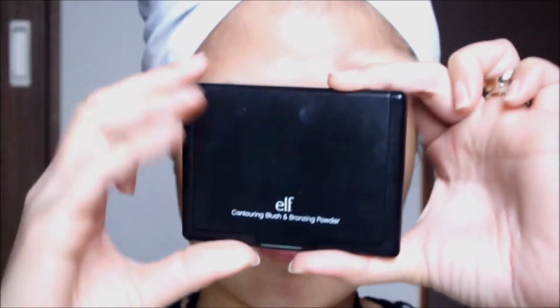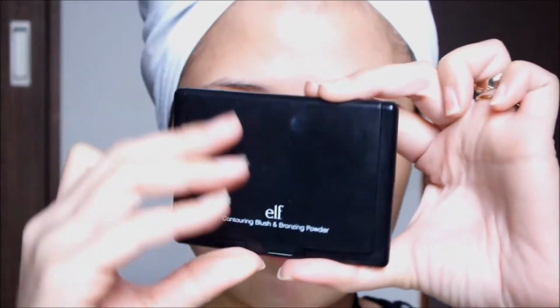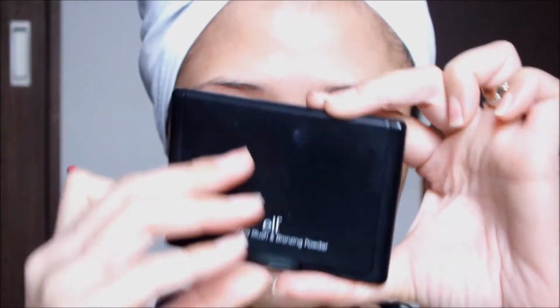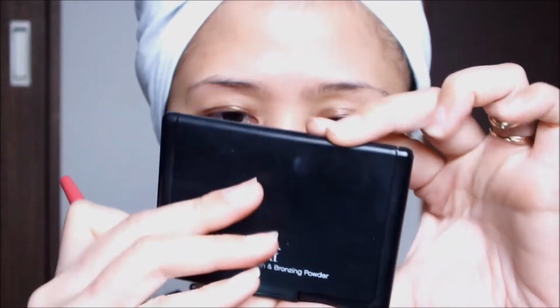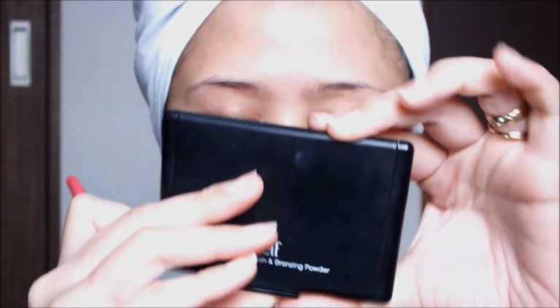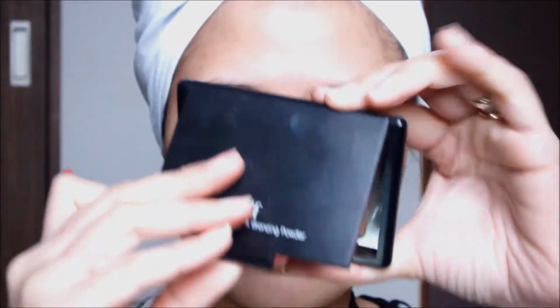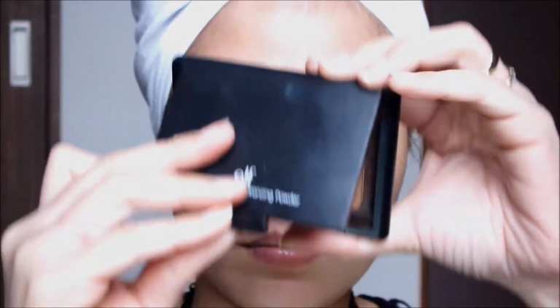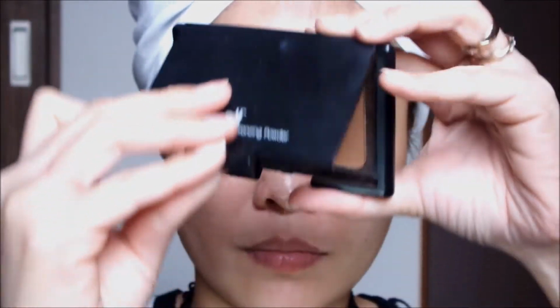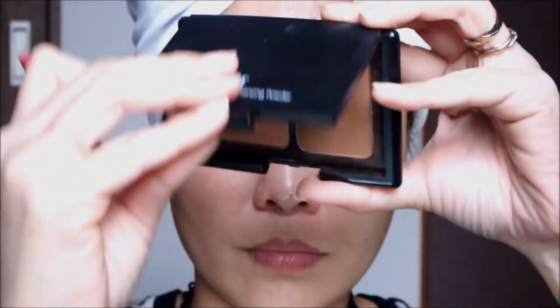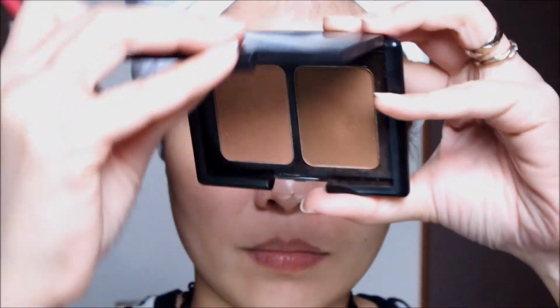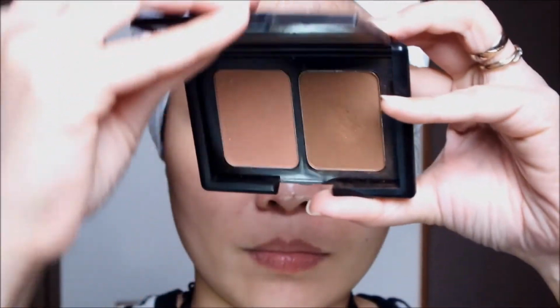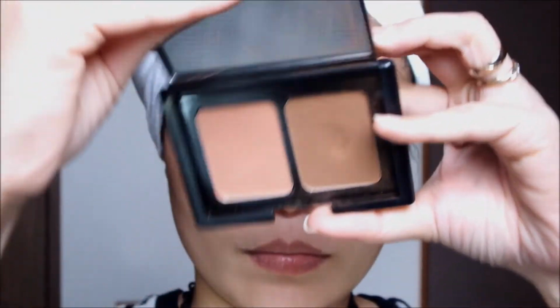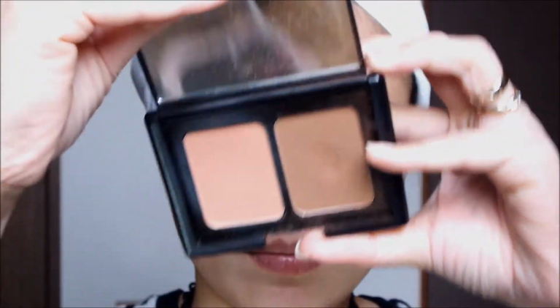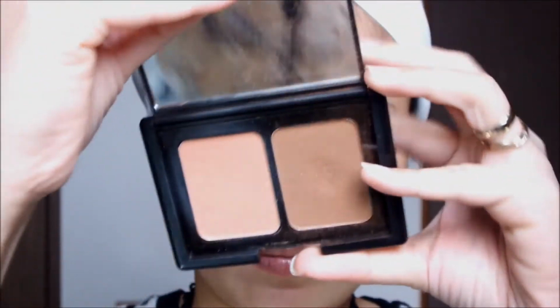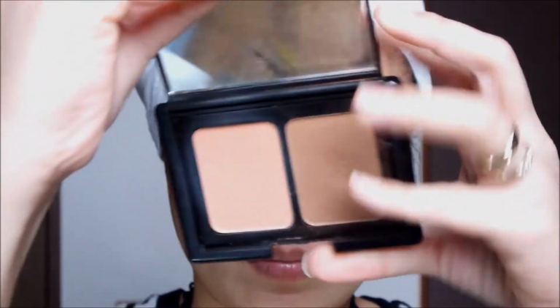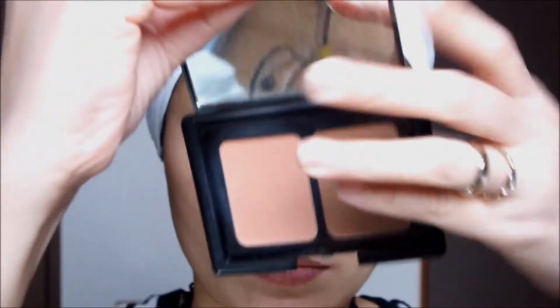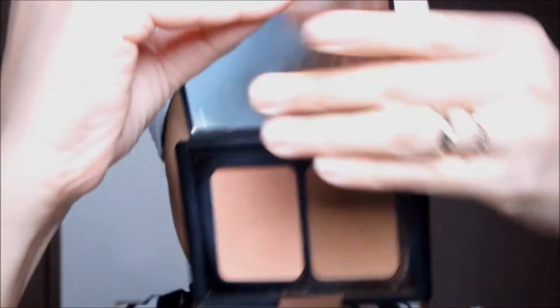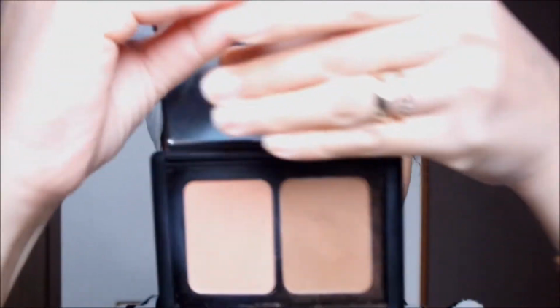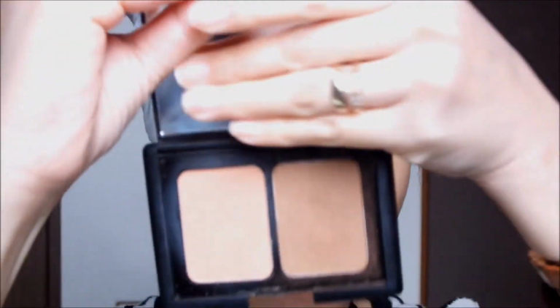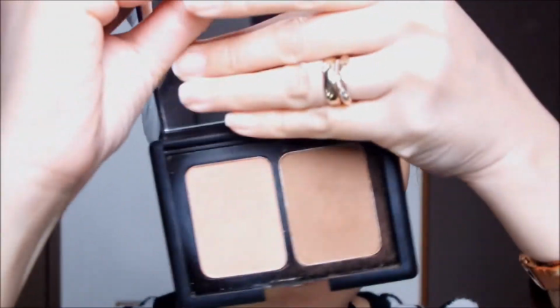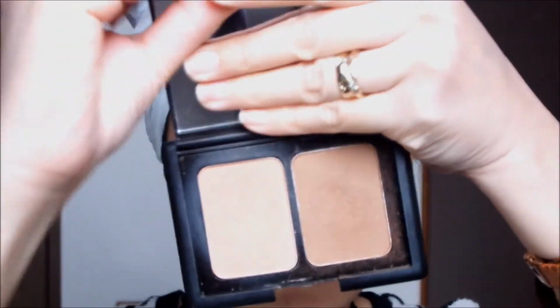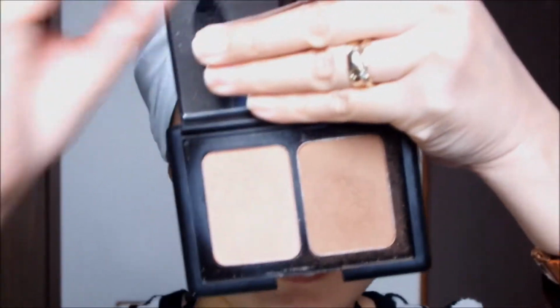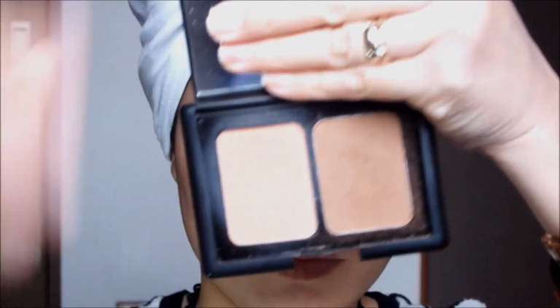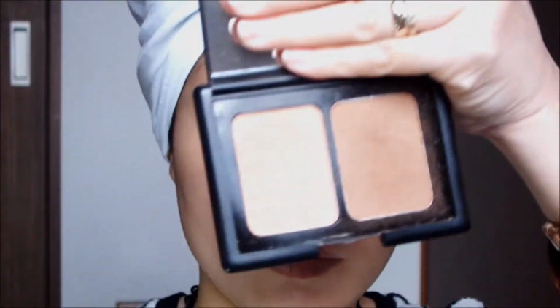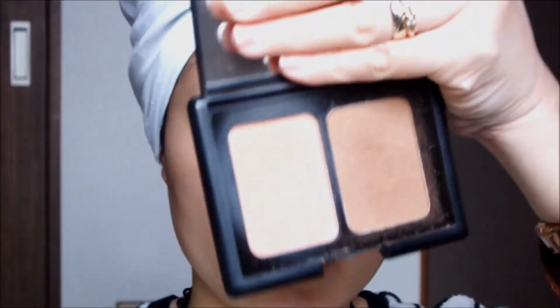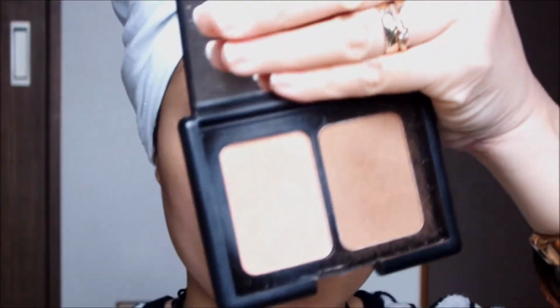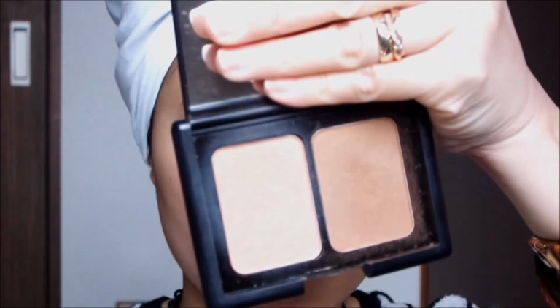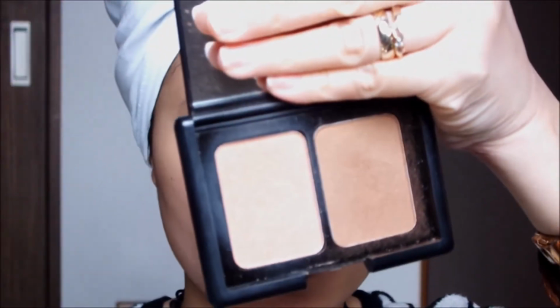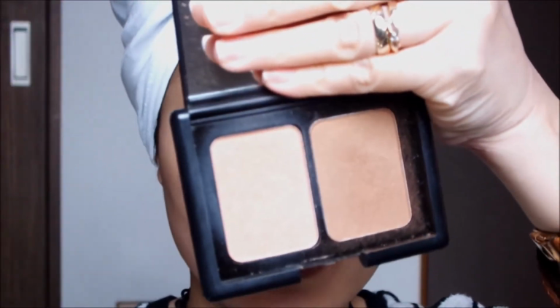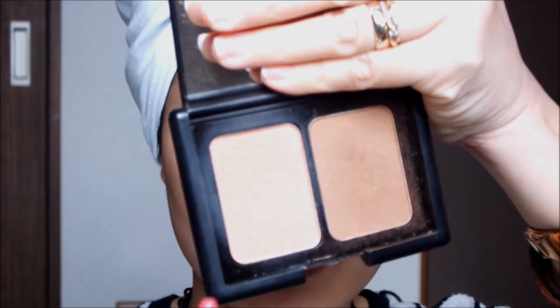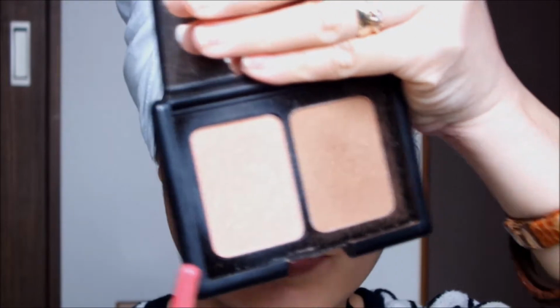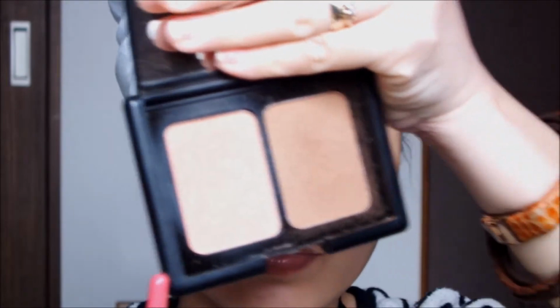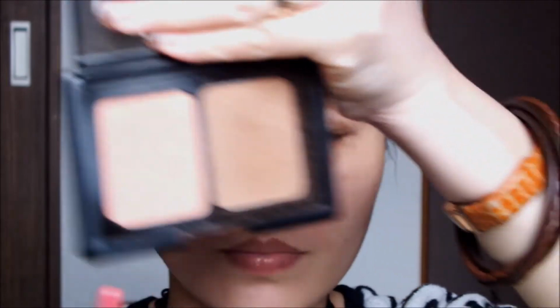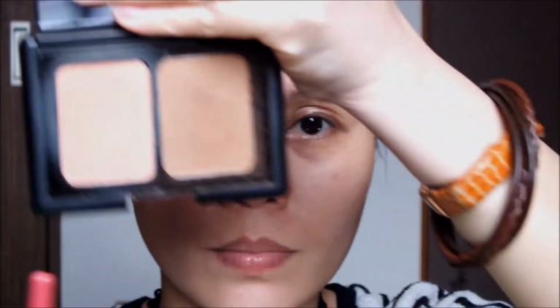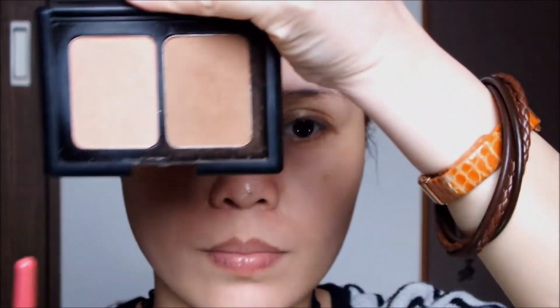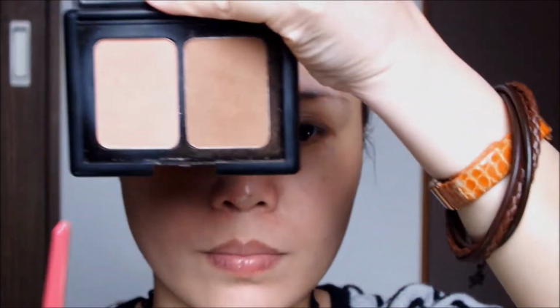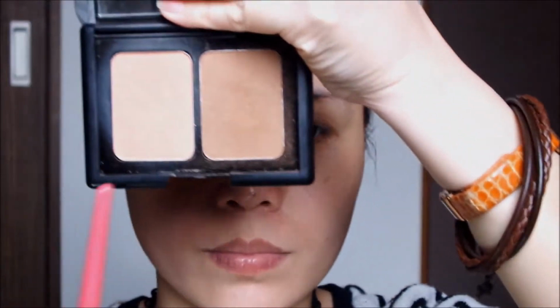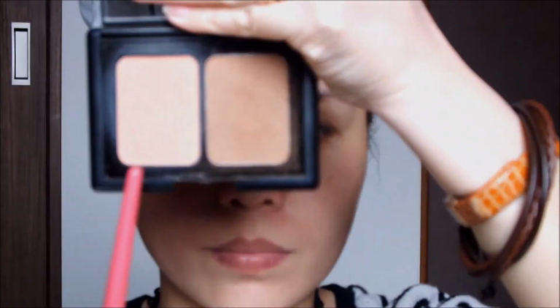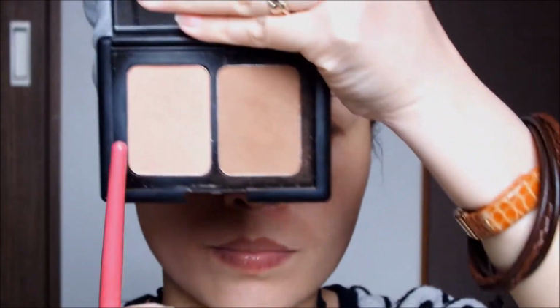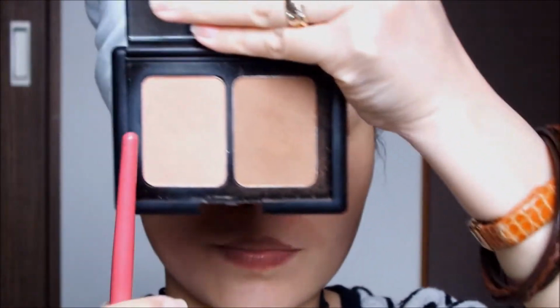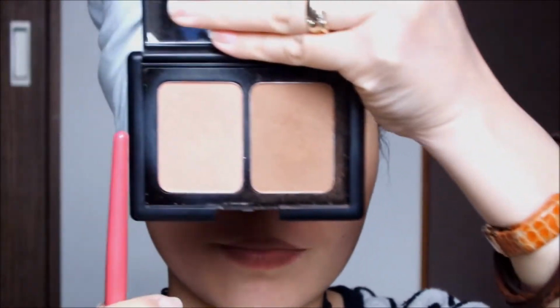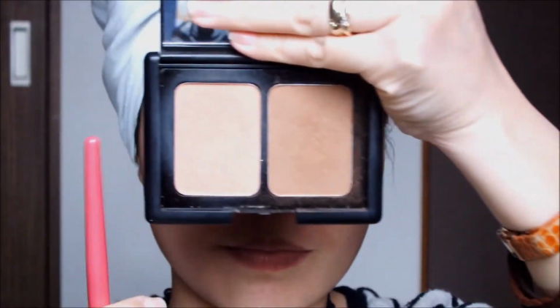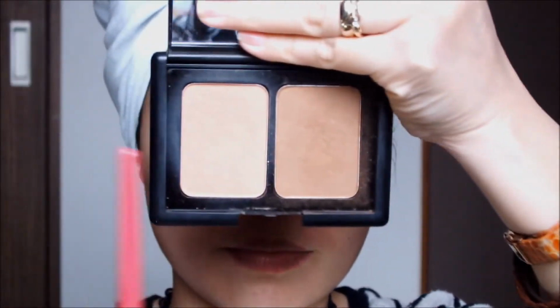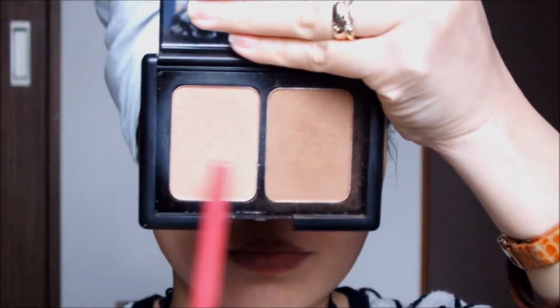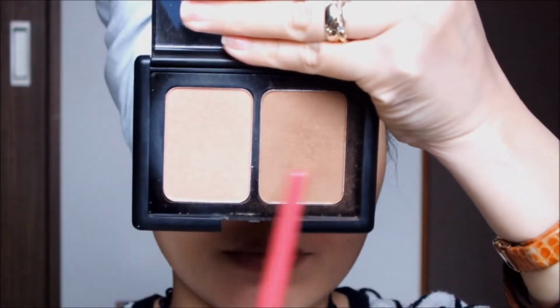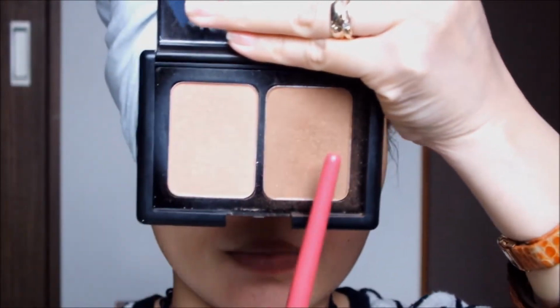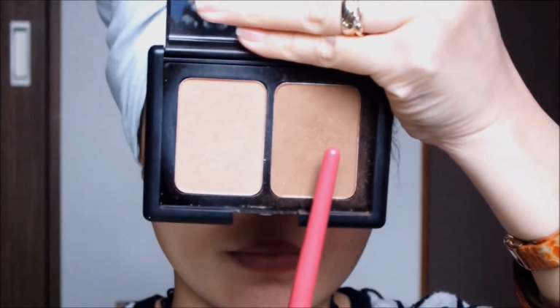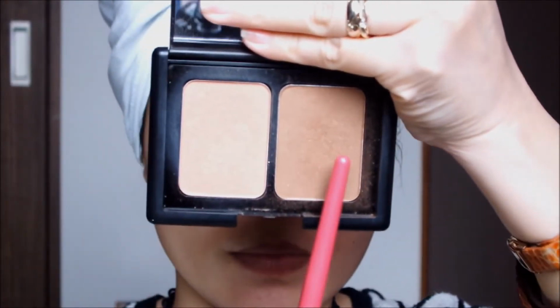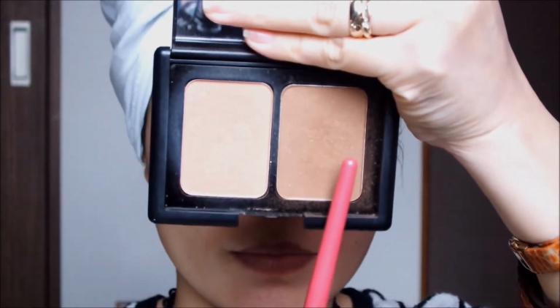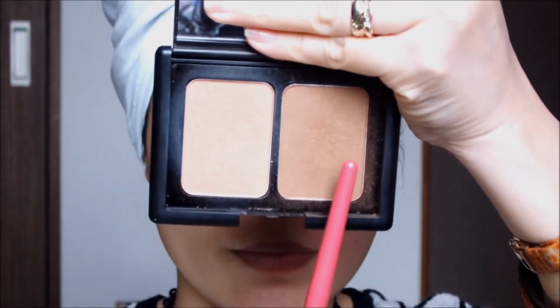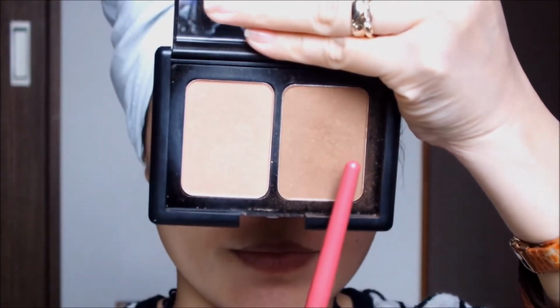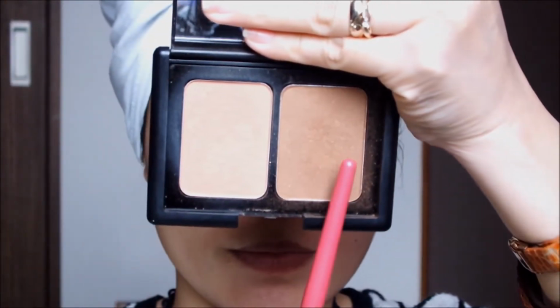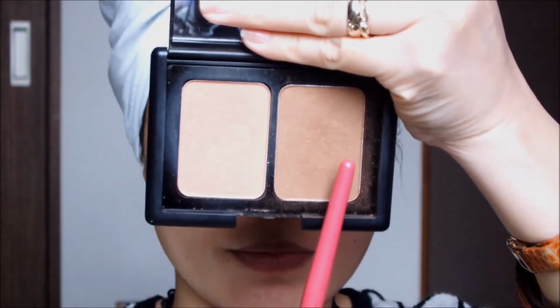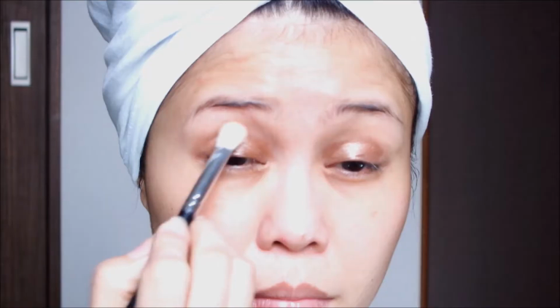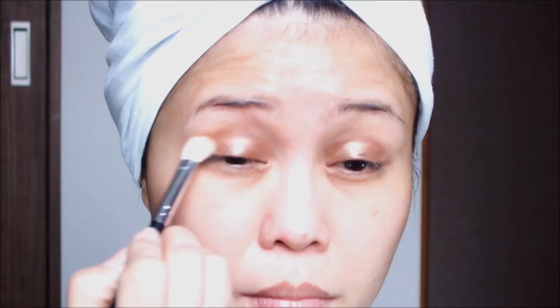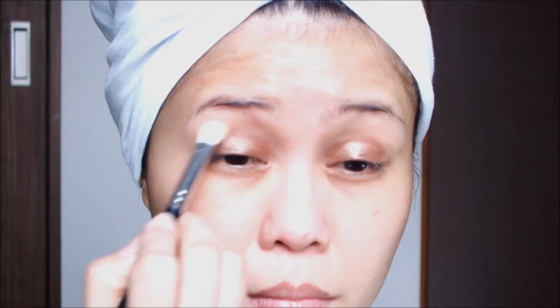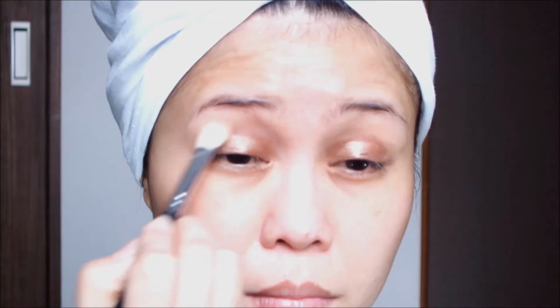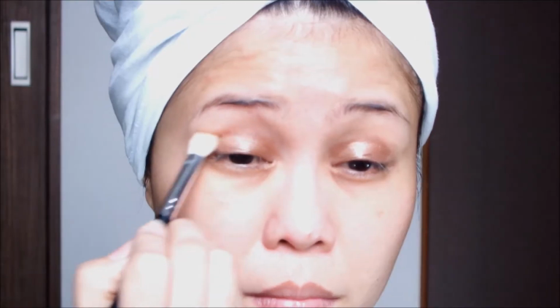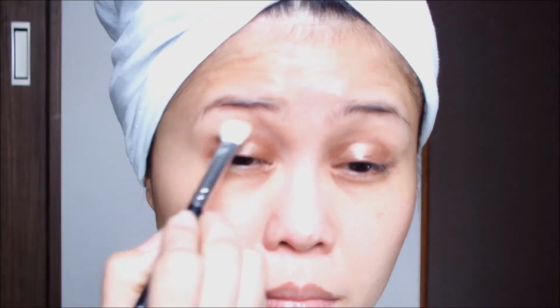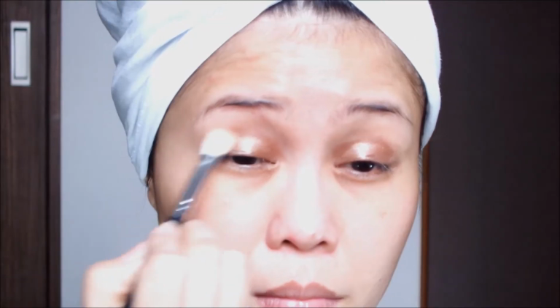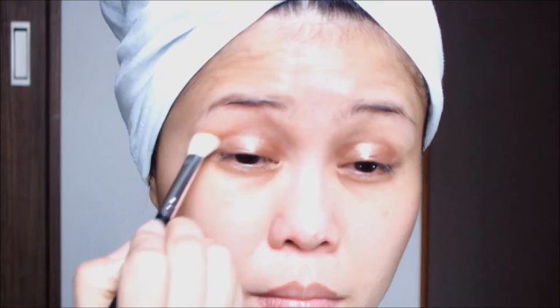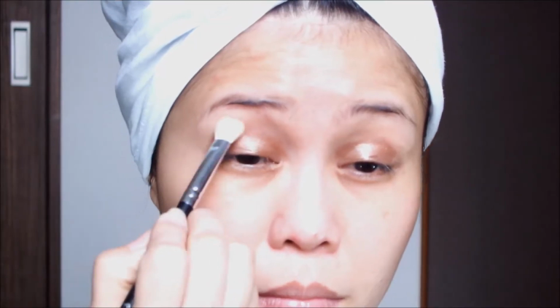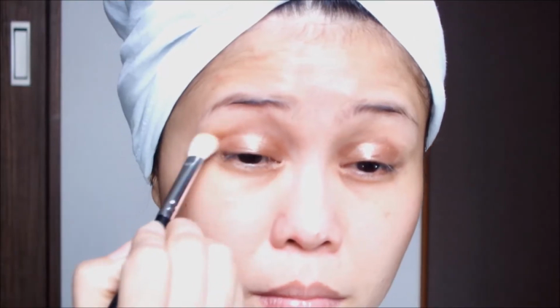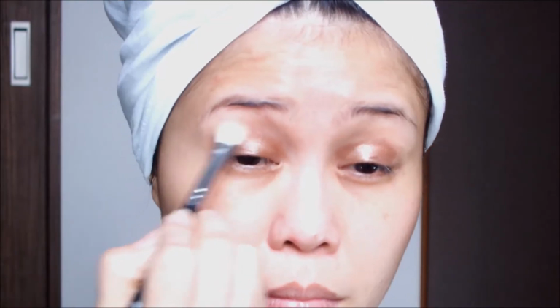Then I'll be taking this bronzing powder from elf and I will just be using this to warm up my crease area.